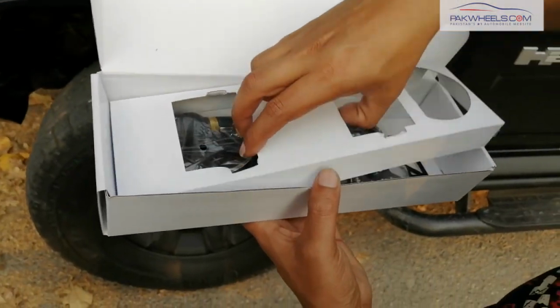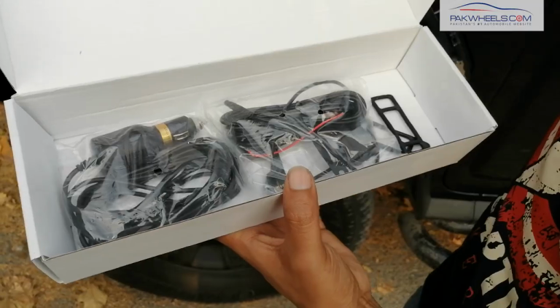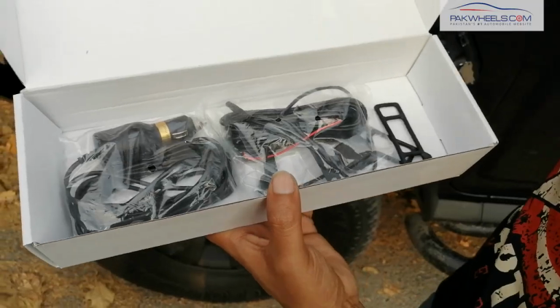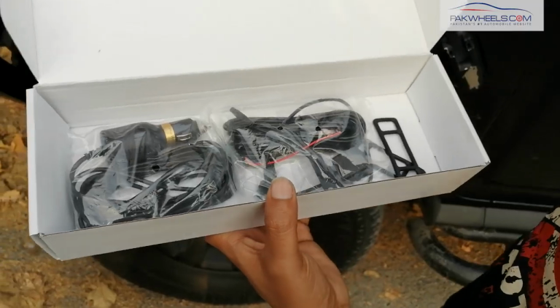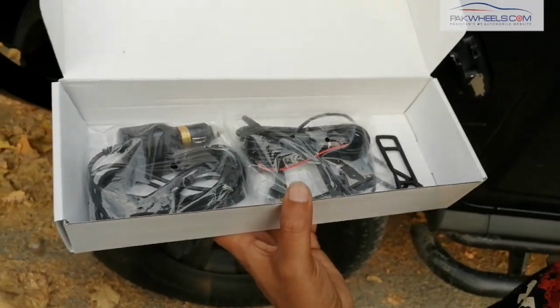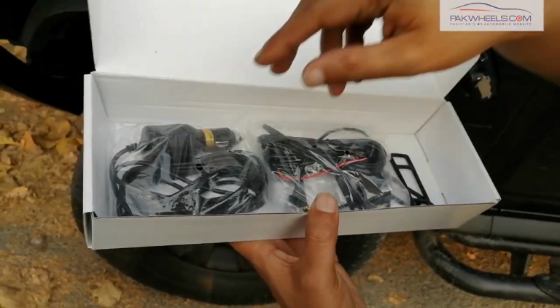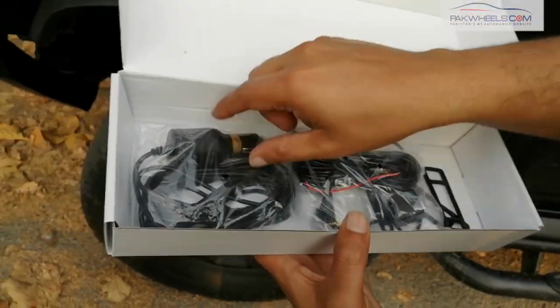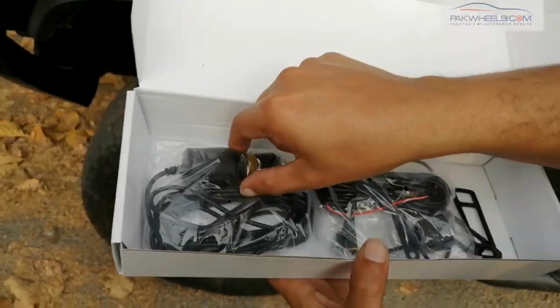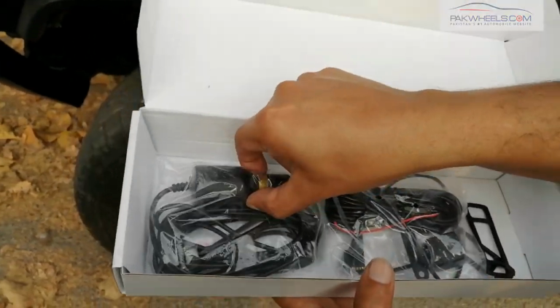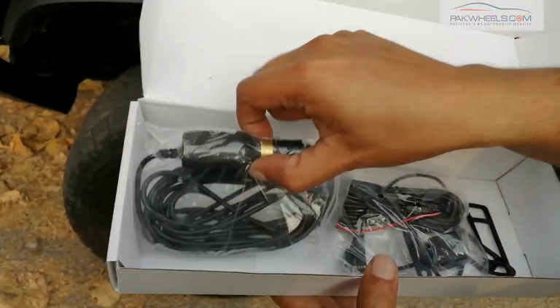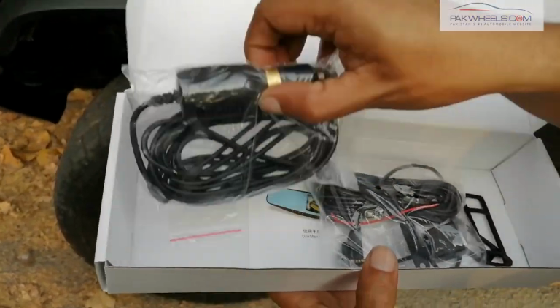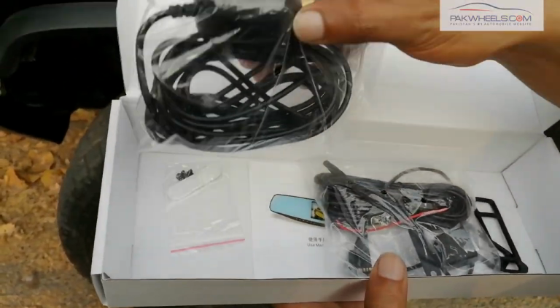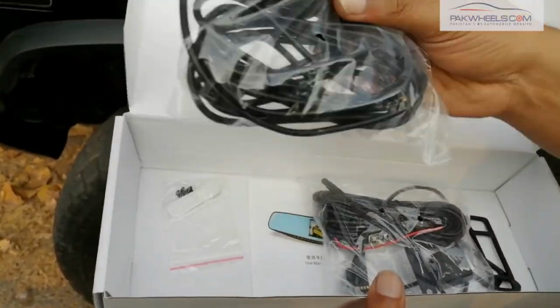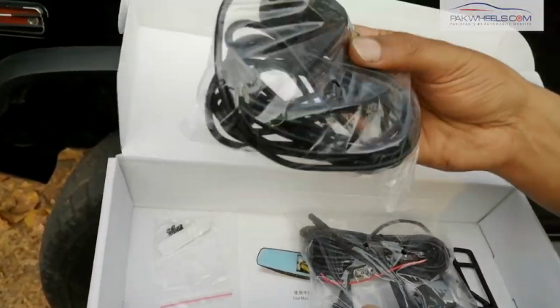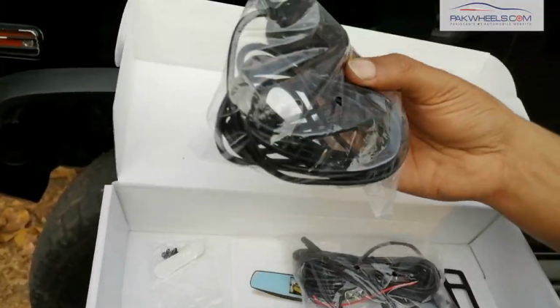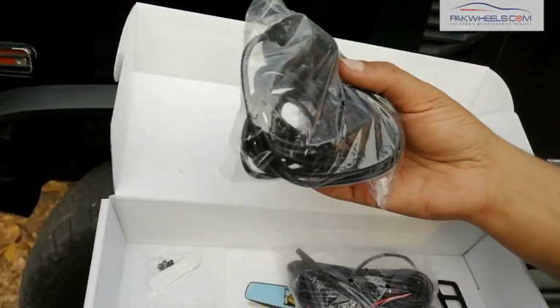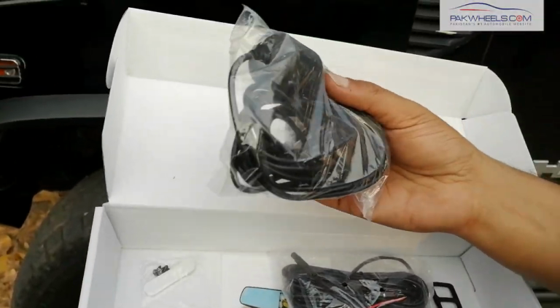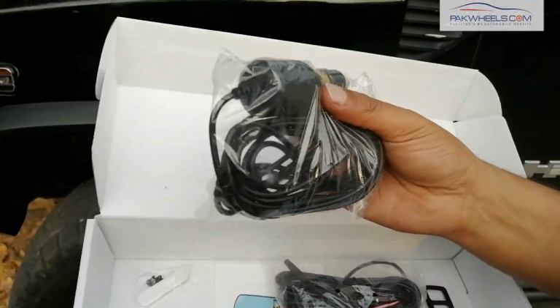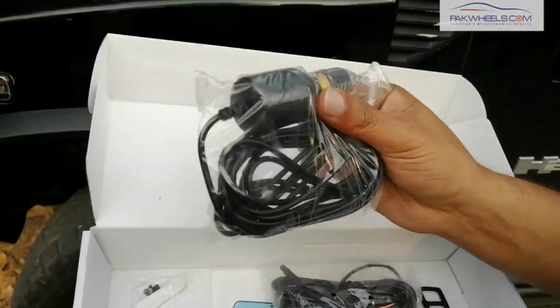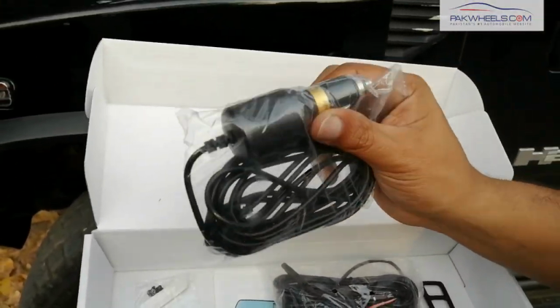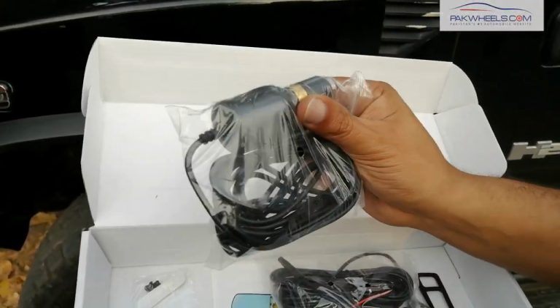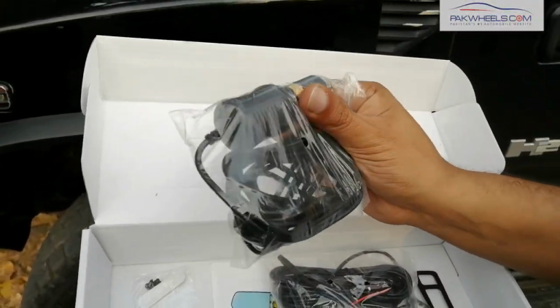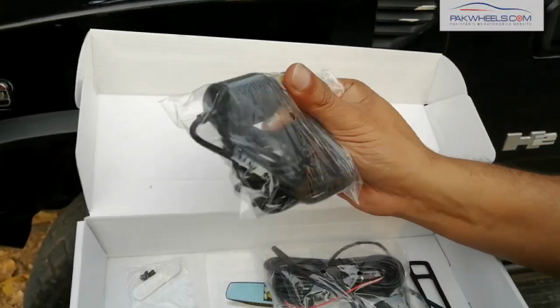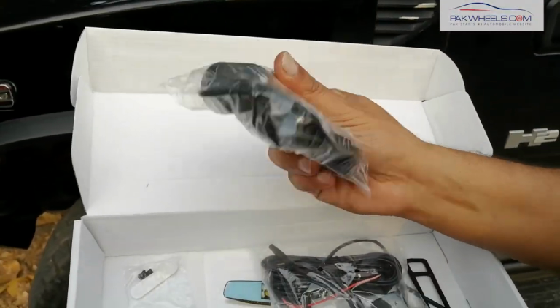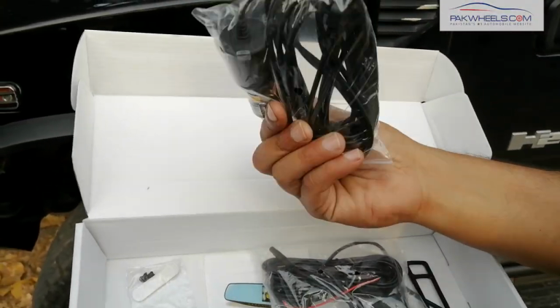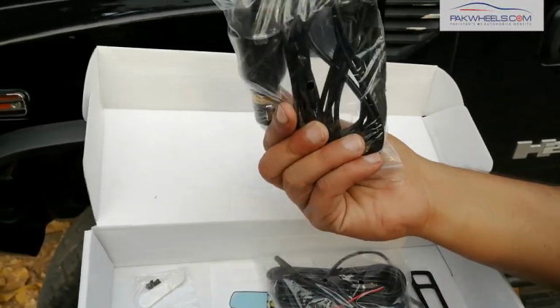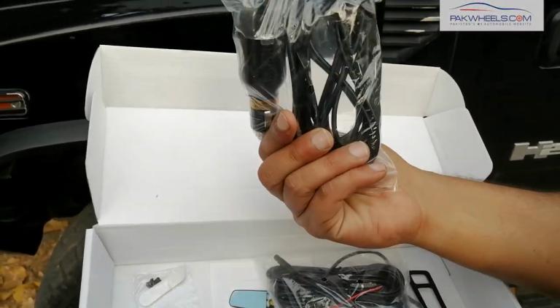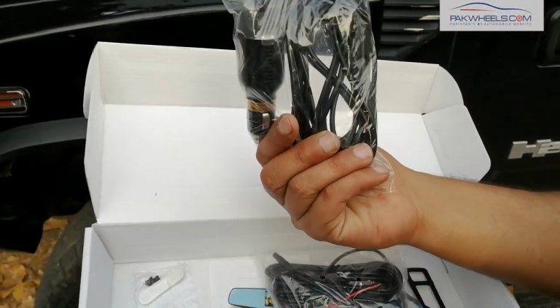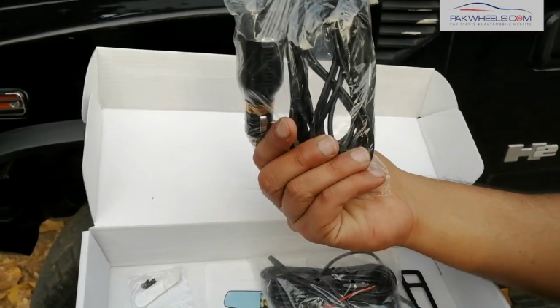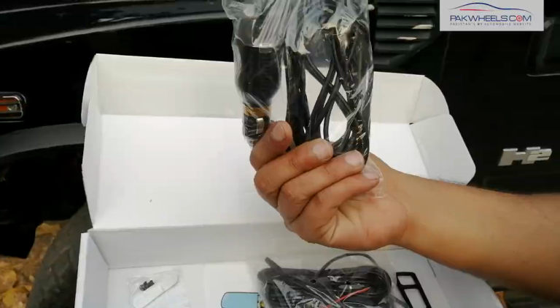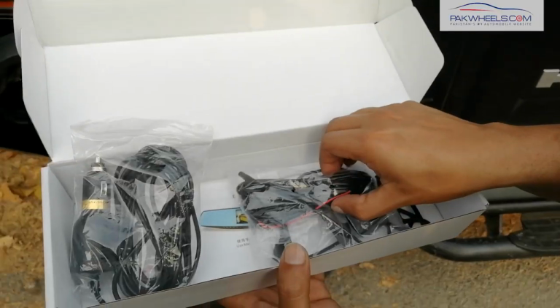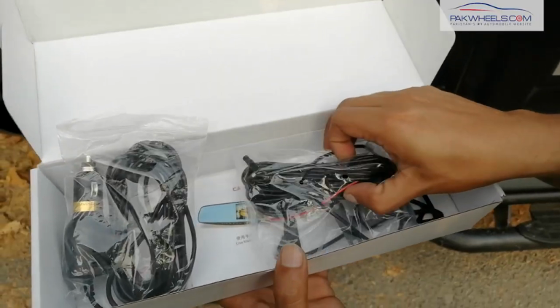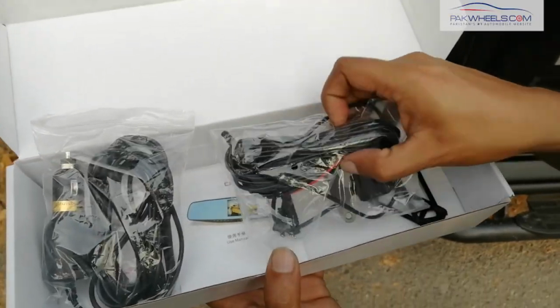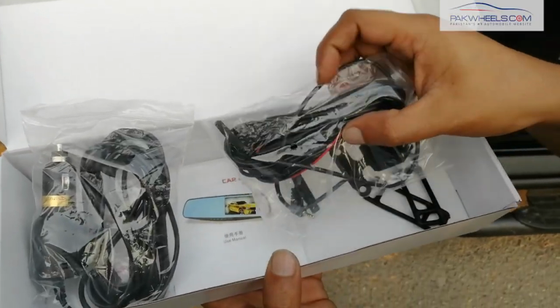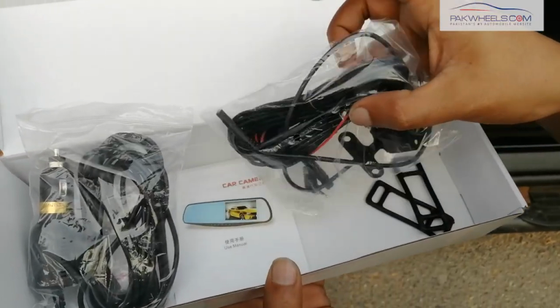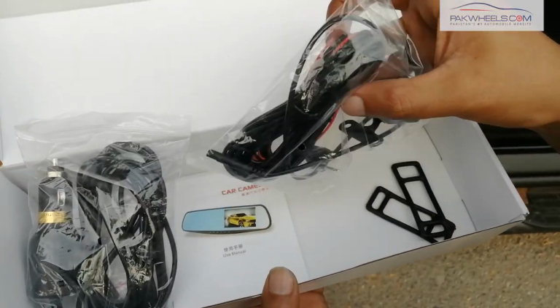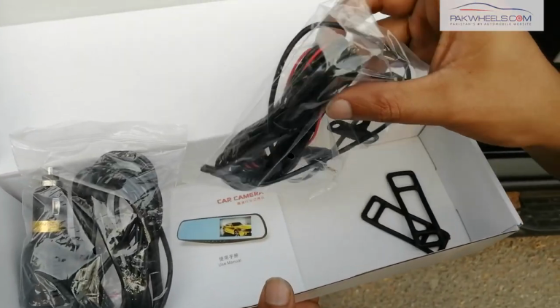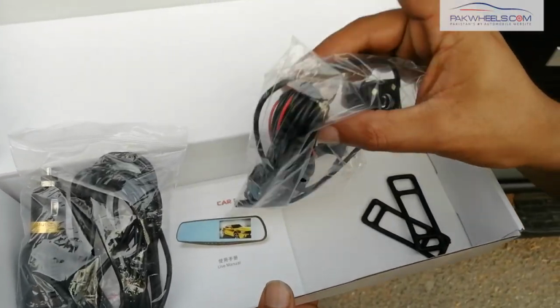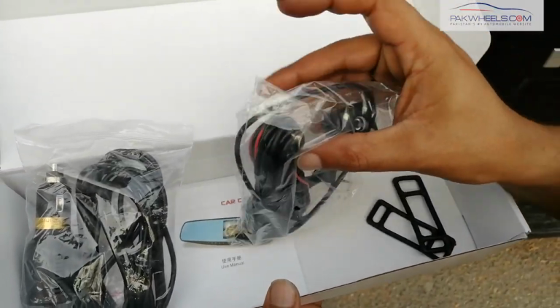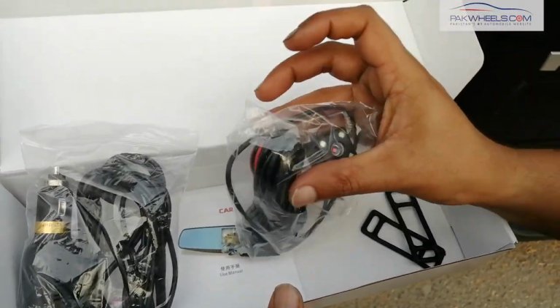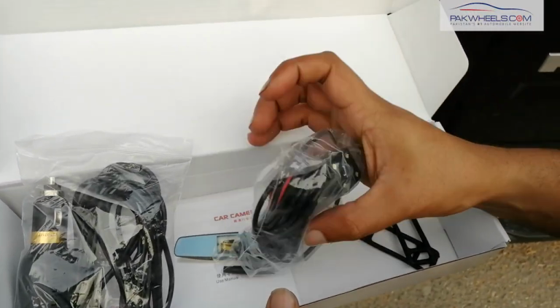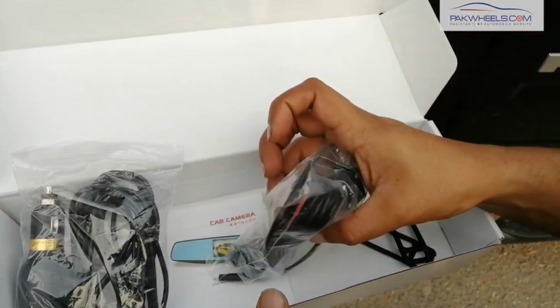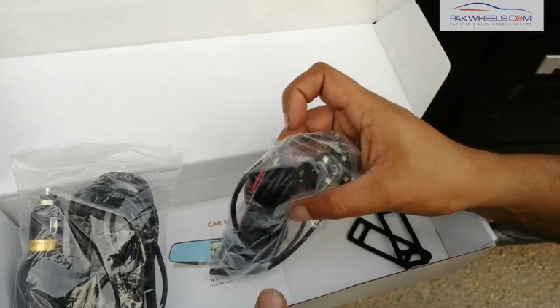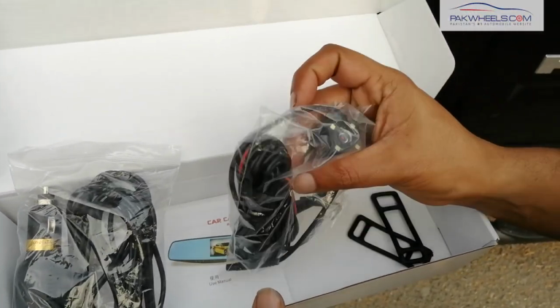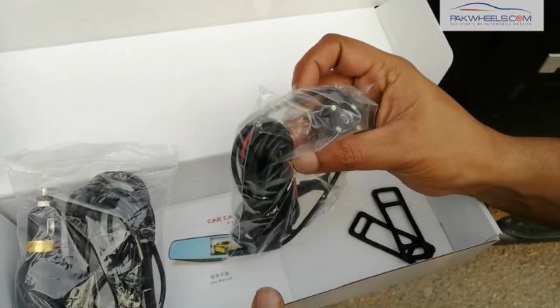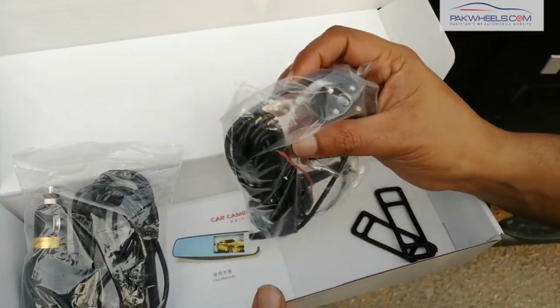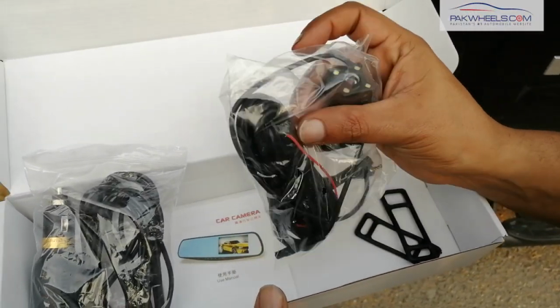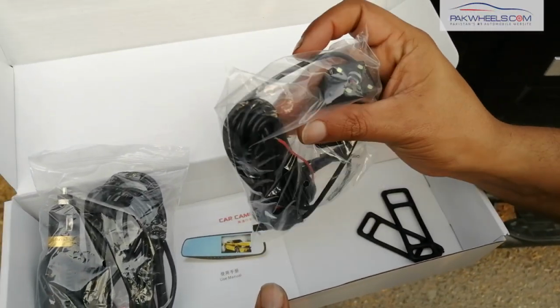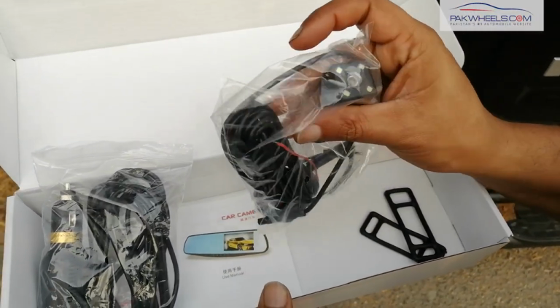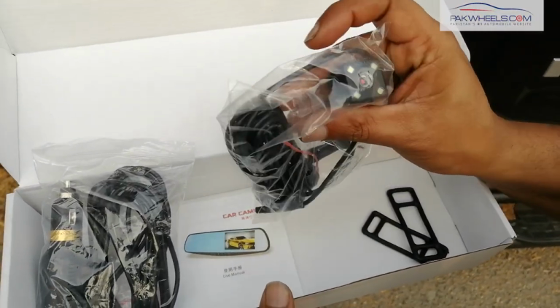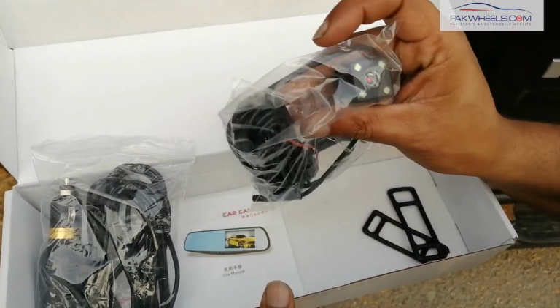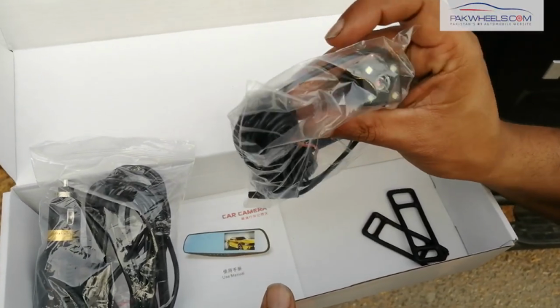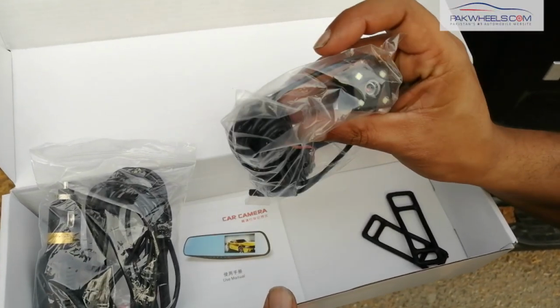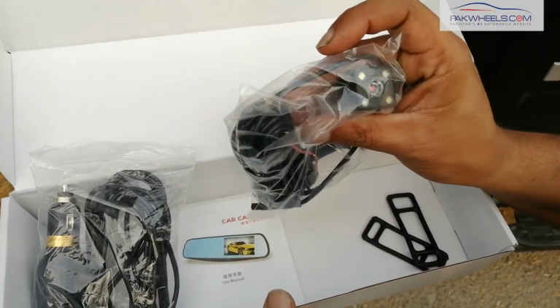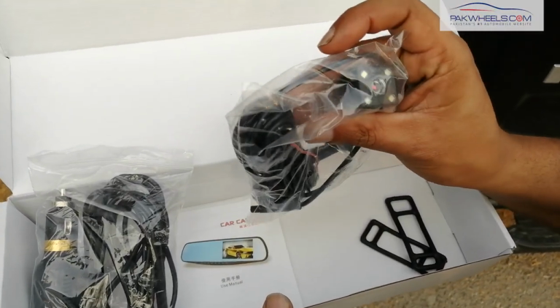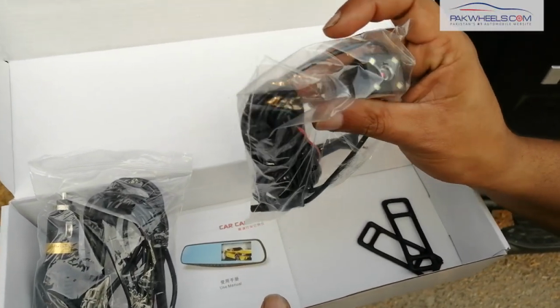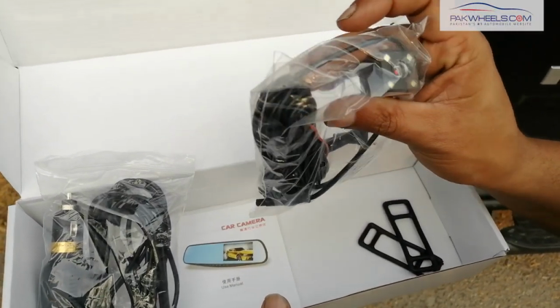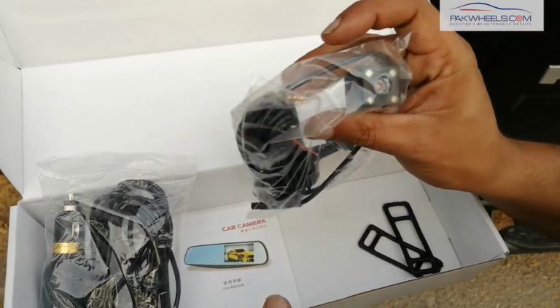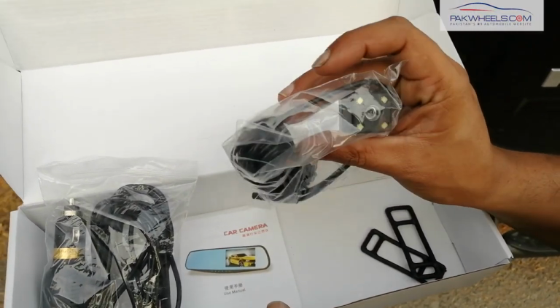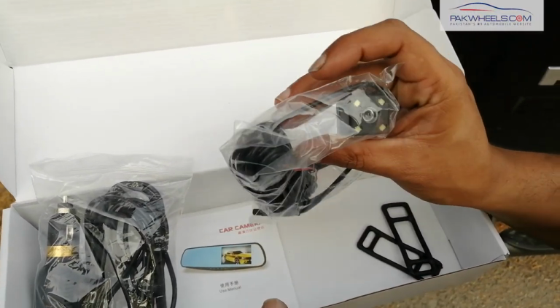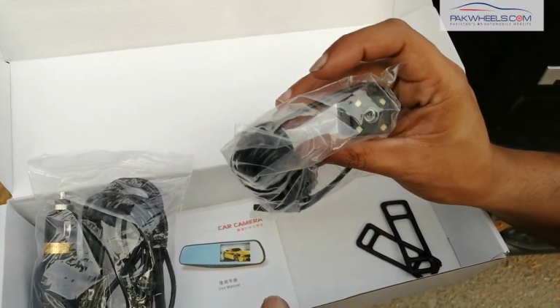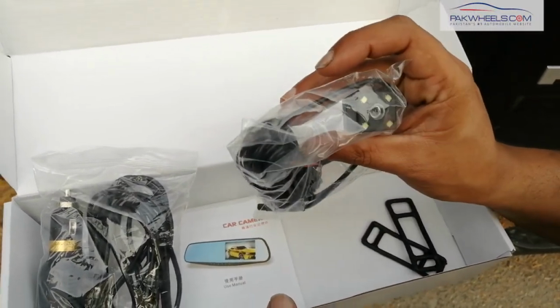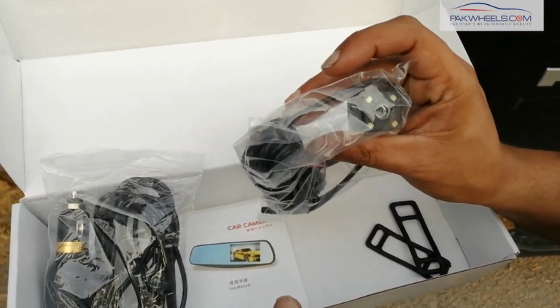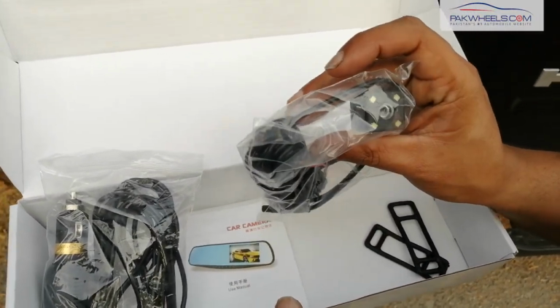With this power source, a cigarette lighter charger is included. You will also get a rear view camera so that you can install the rear view camera in your vehicle.